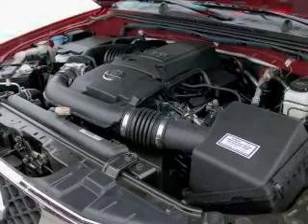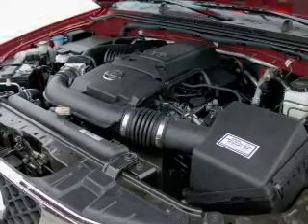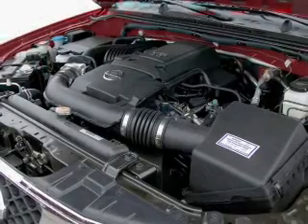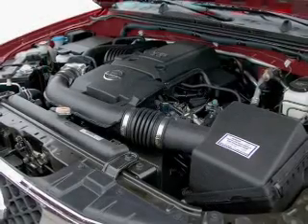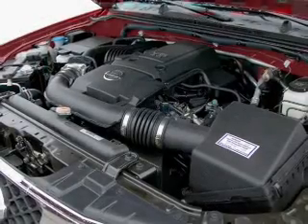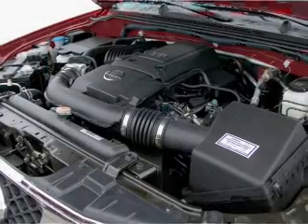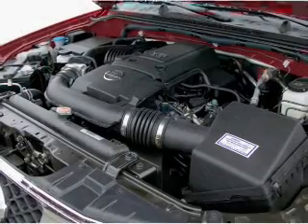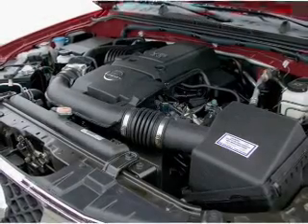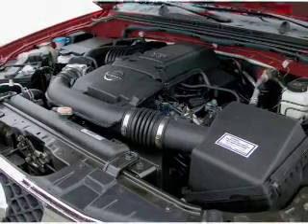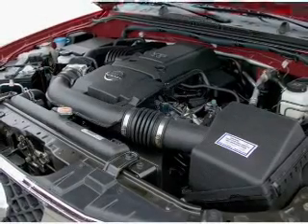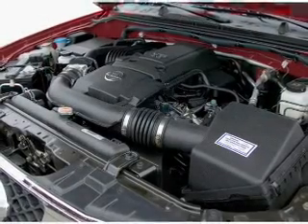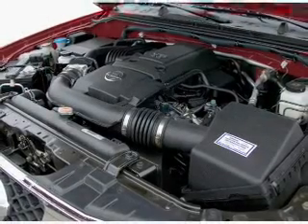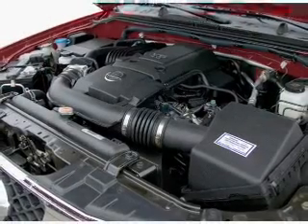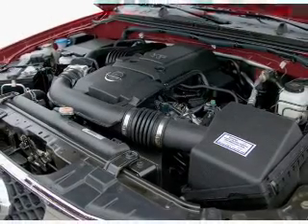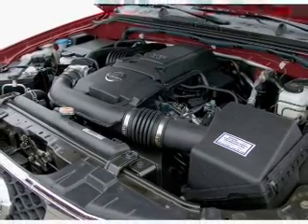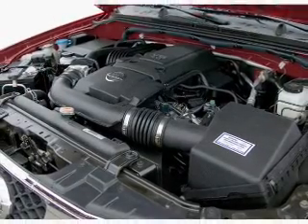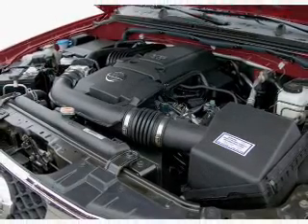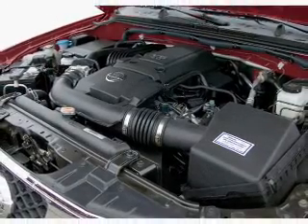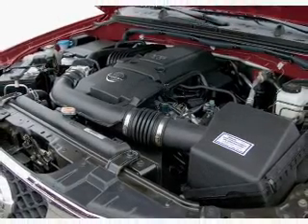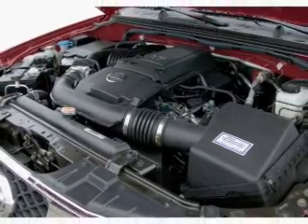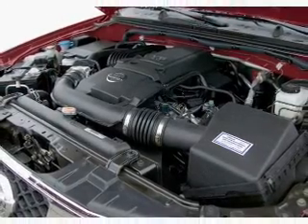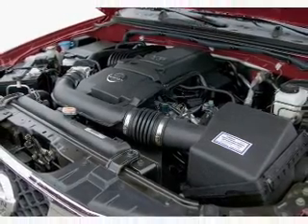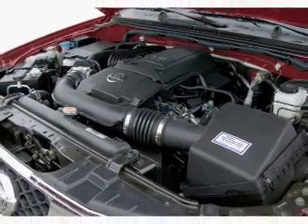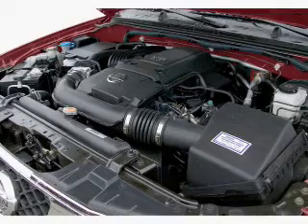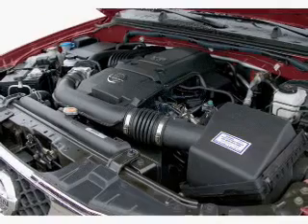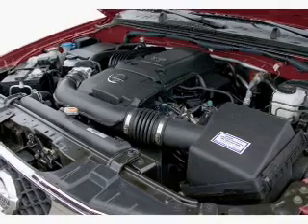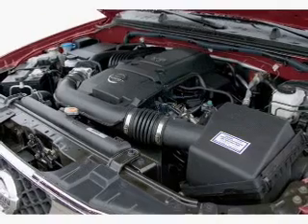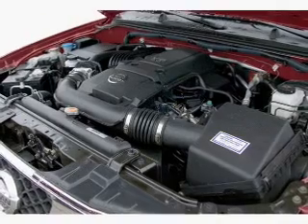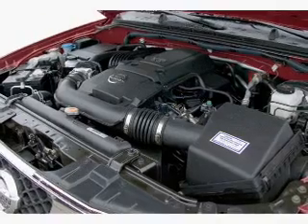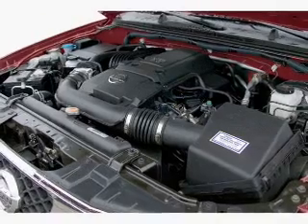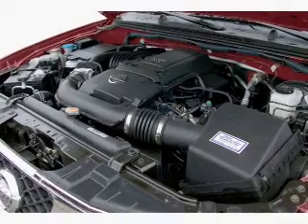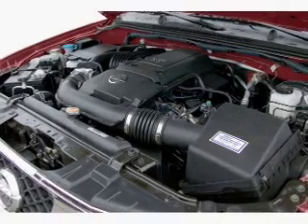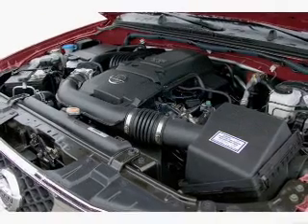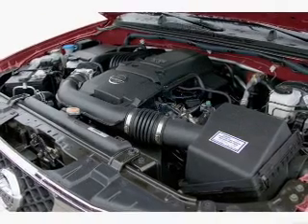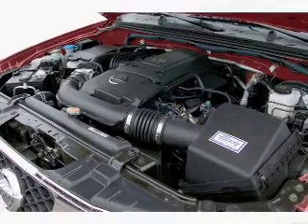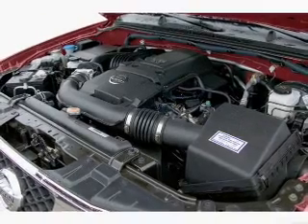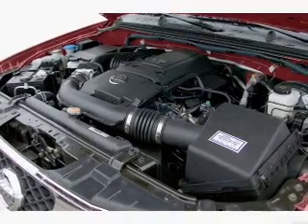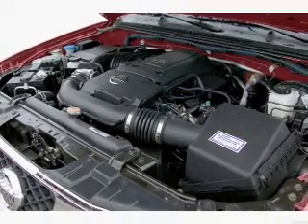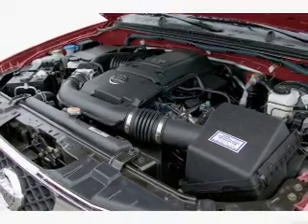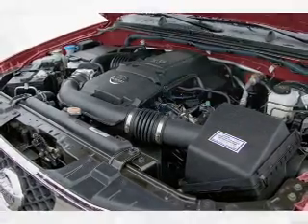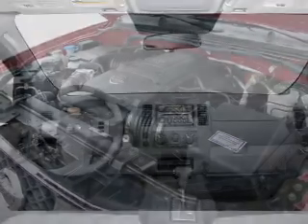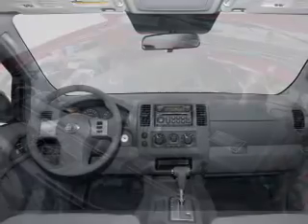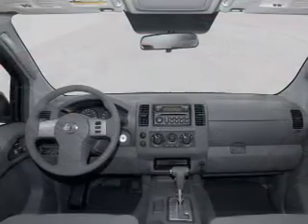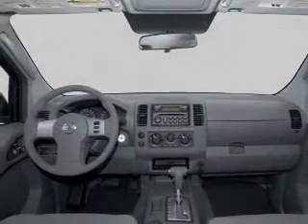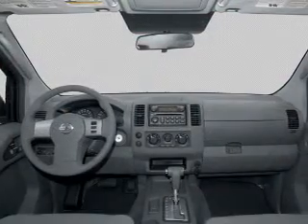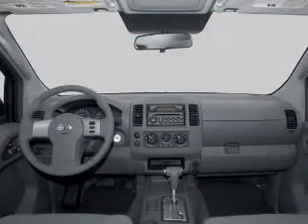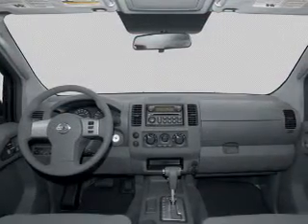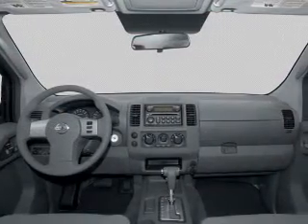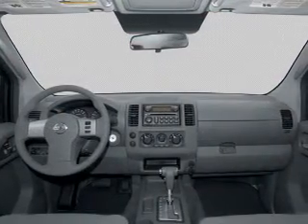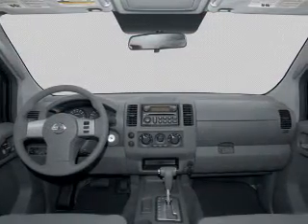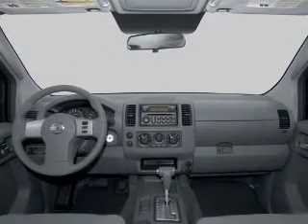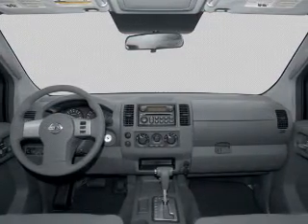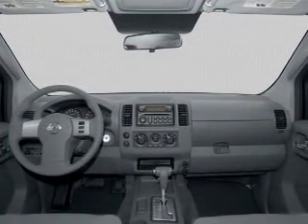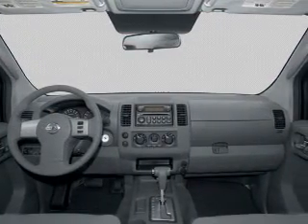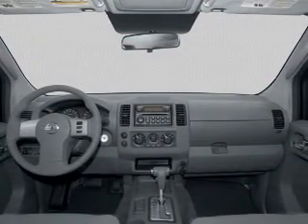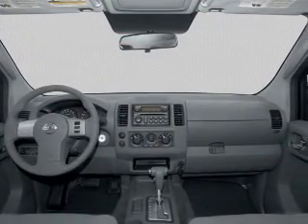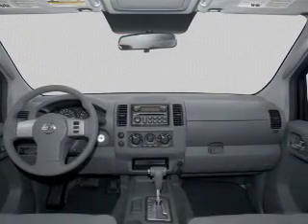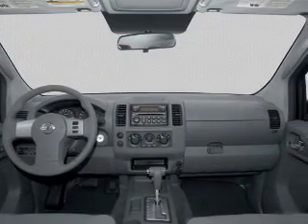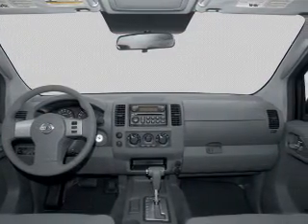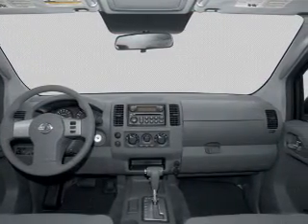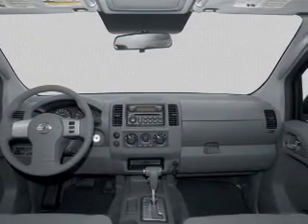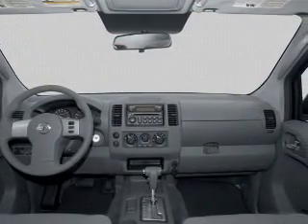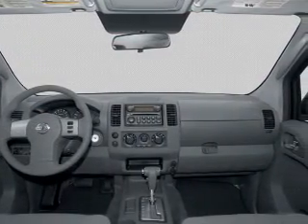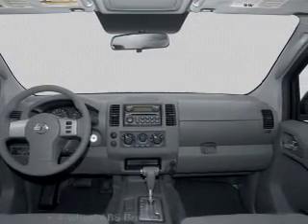Air conditioning, power steering, an alarm system, an AM FM stereo with a CD player, and an adjustable tilt steering wheel.